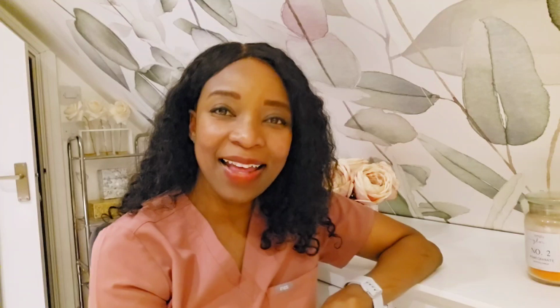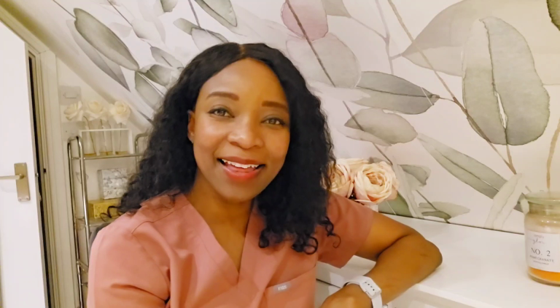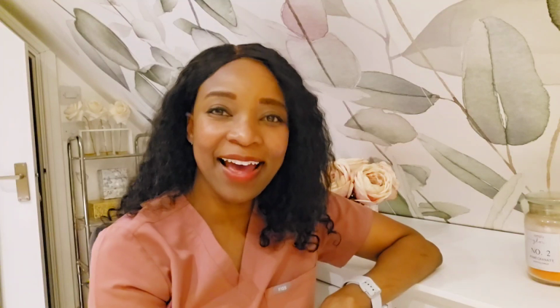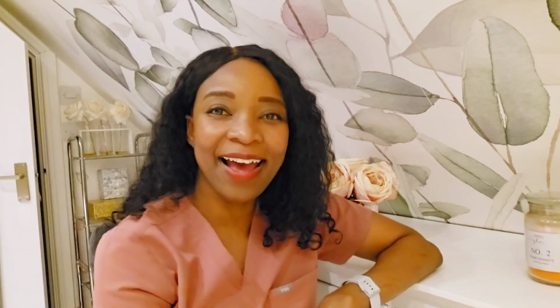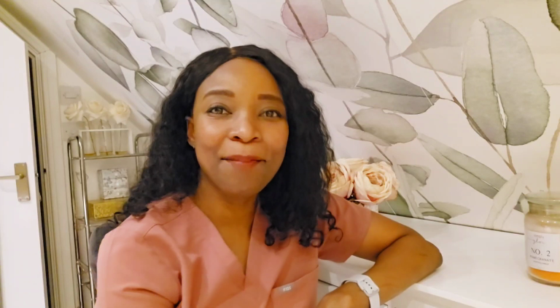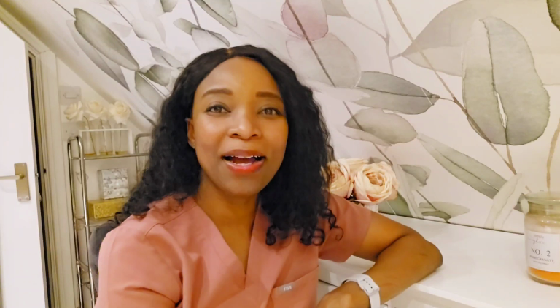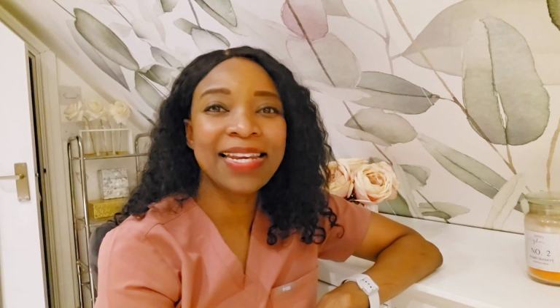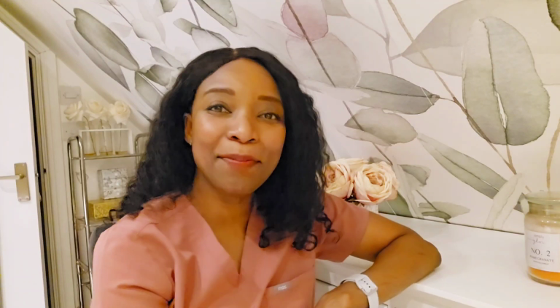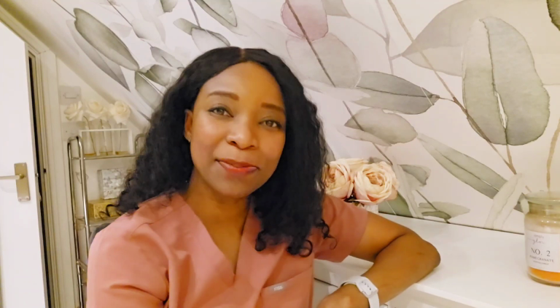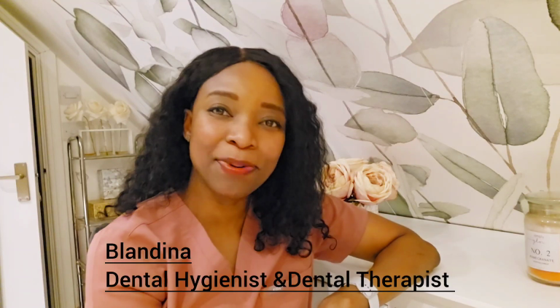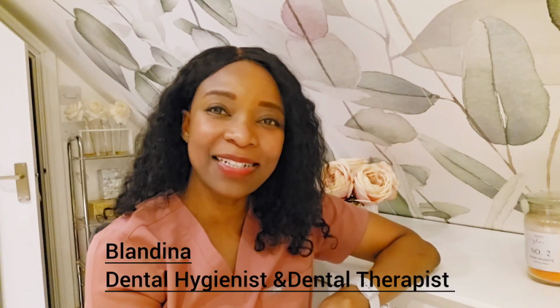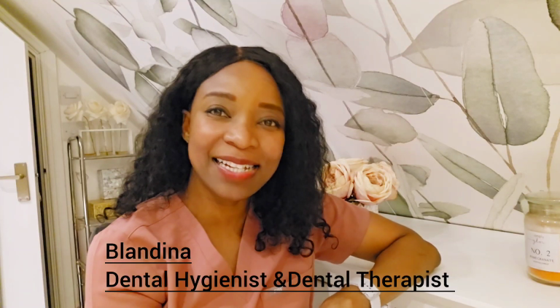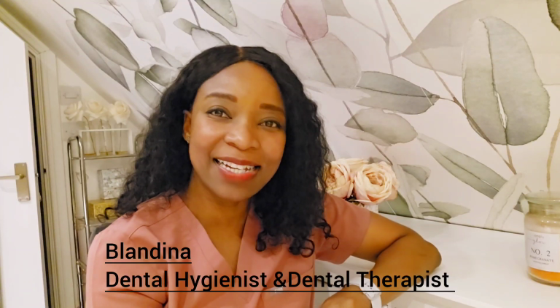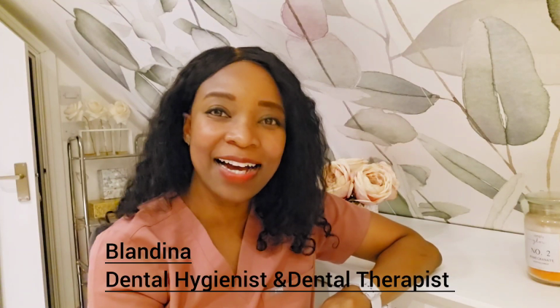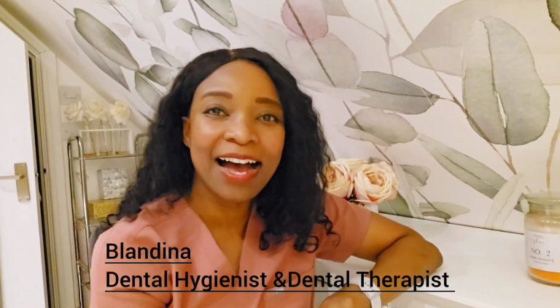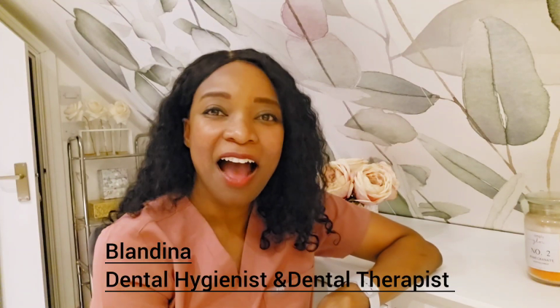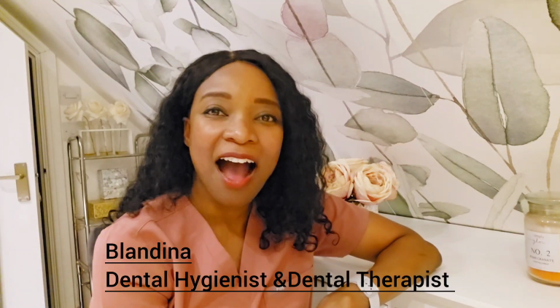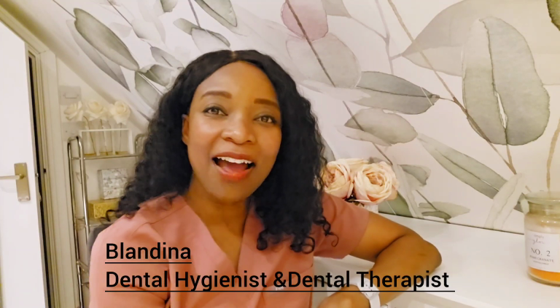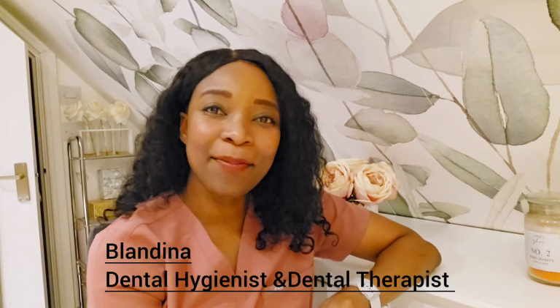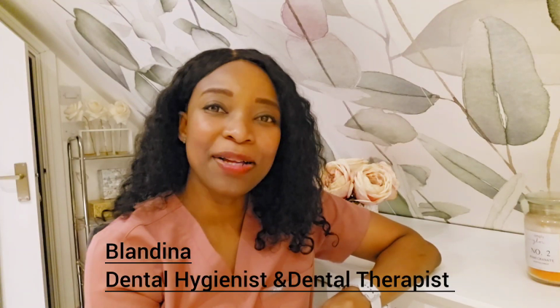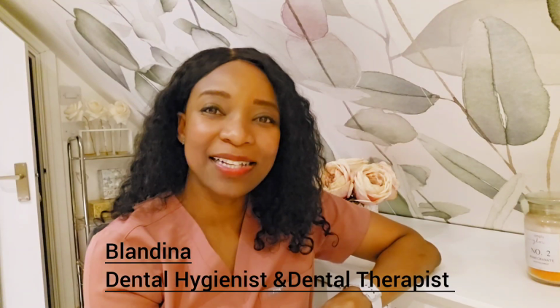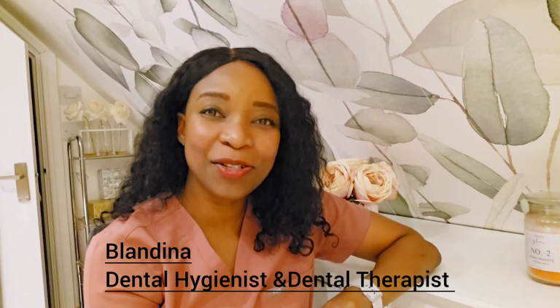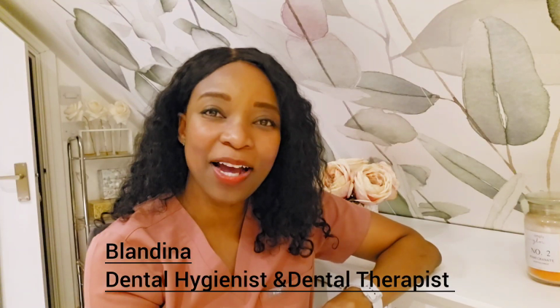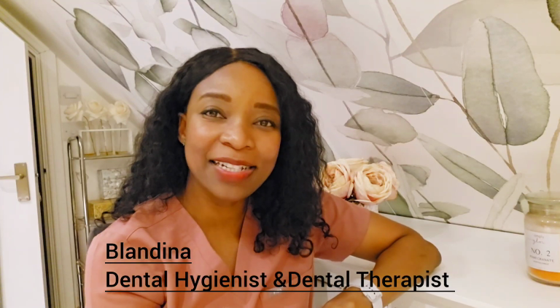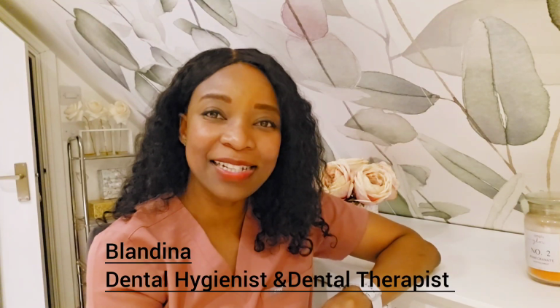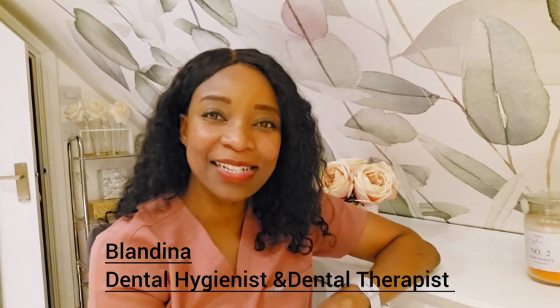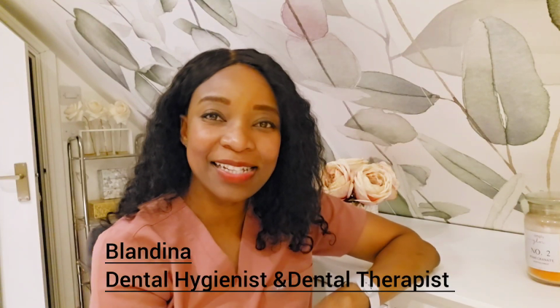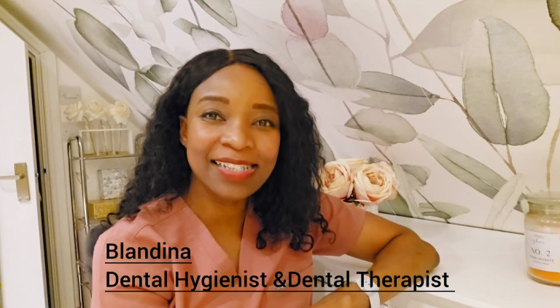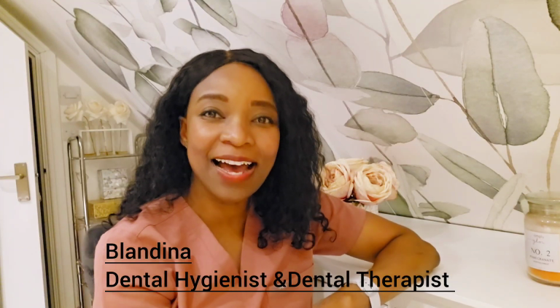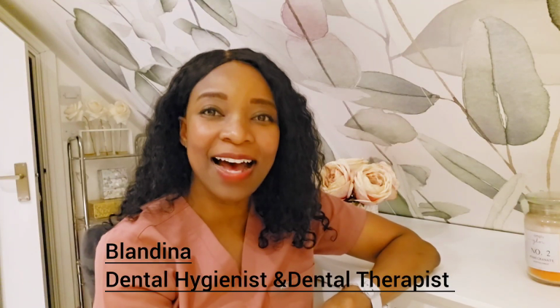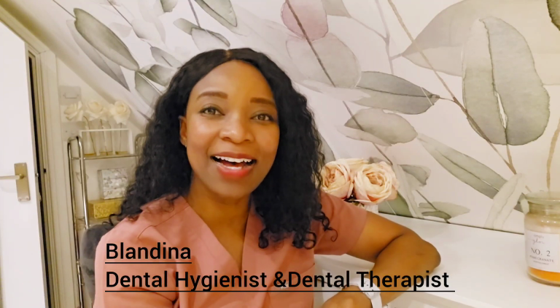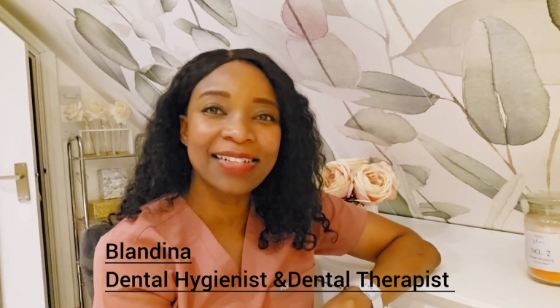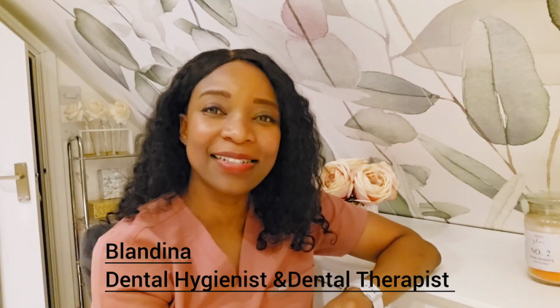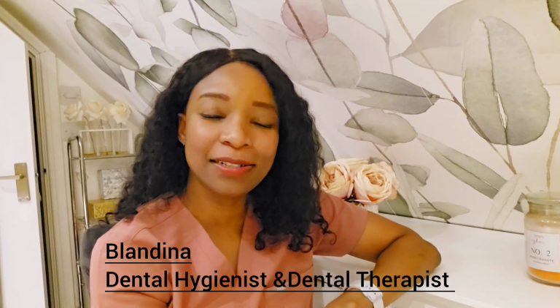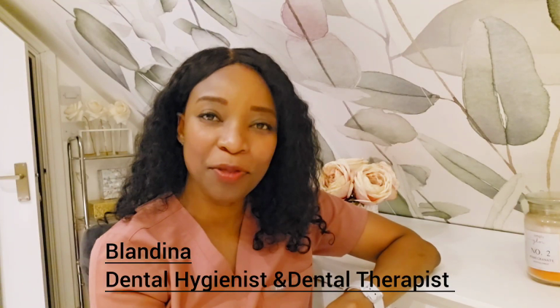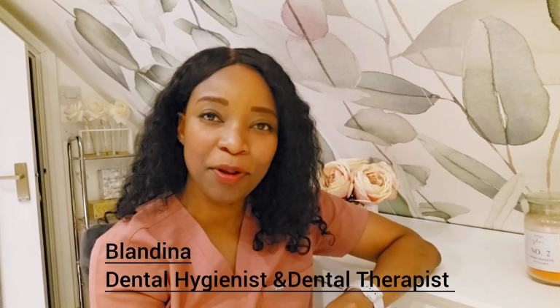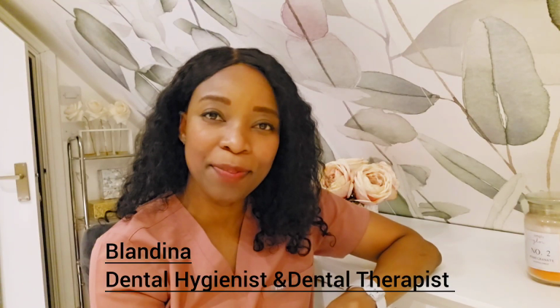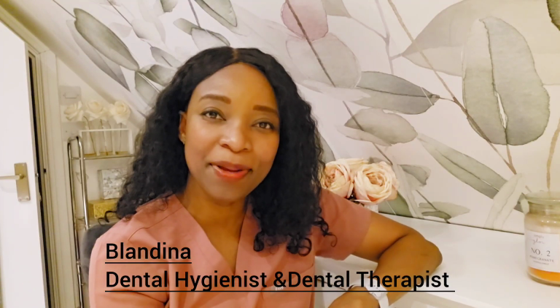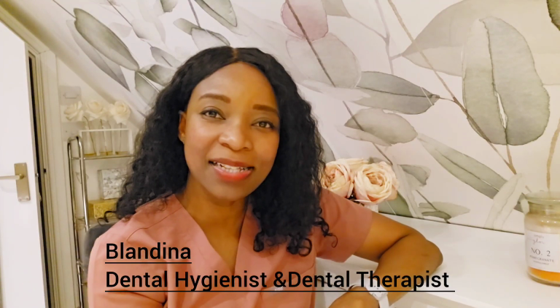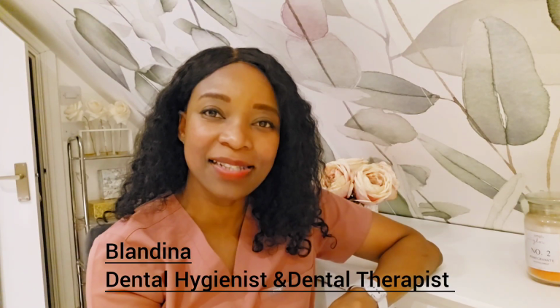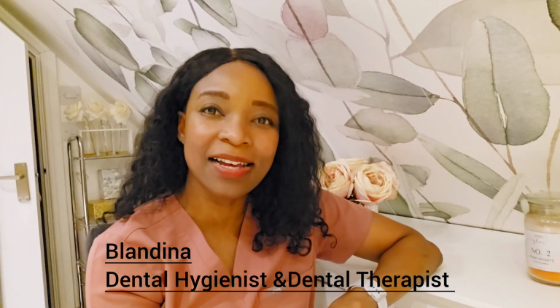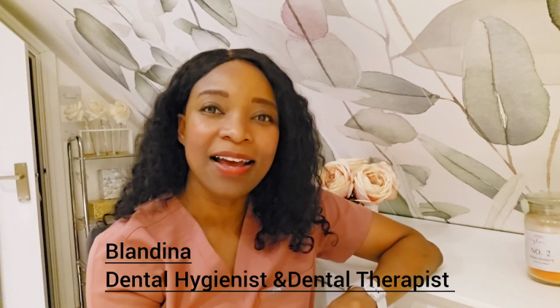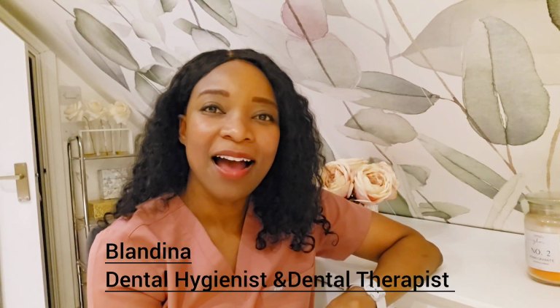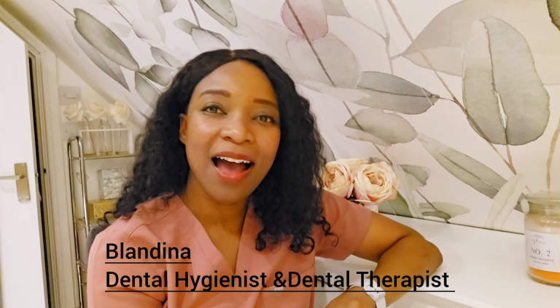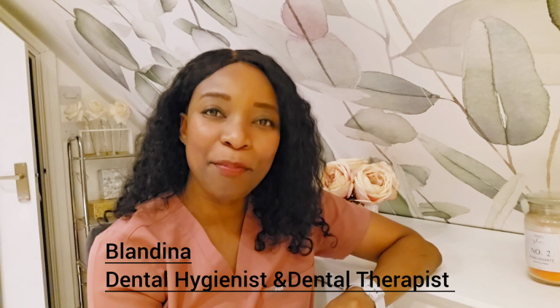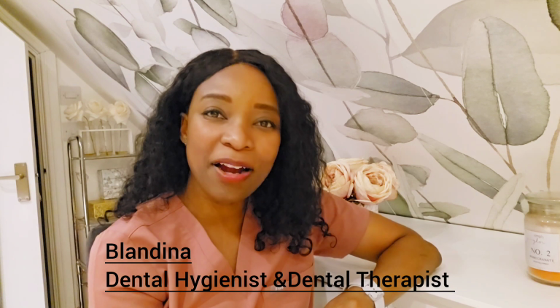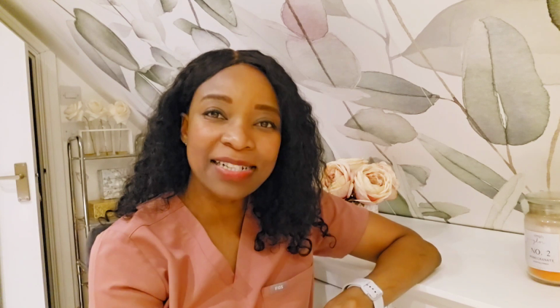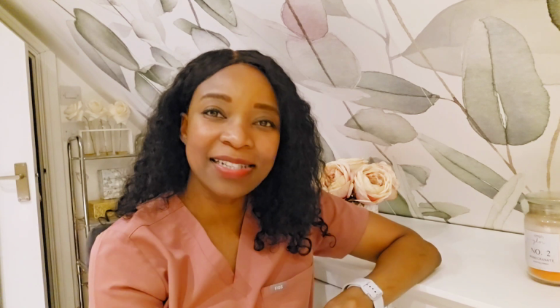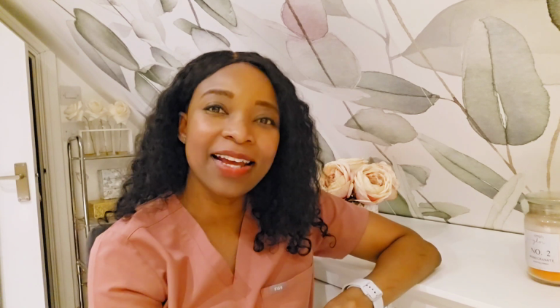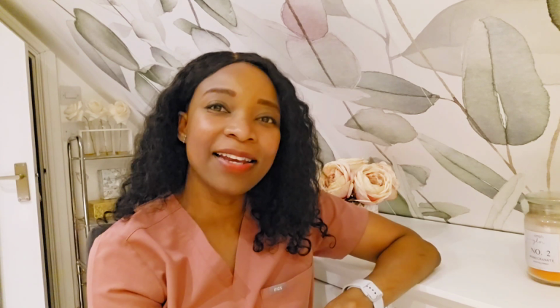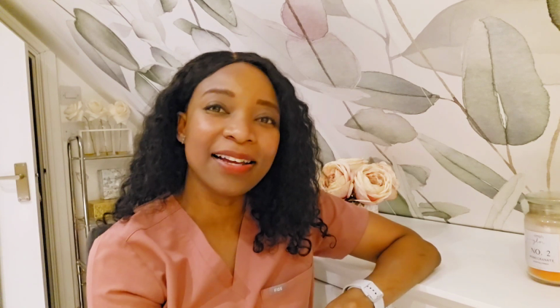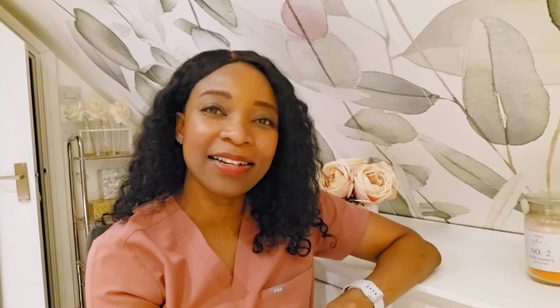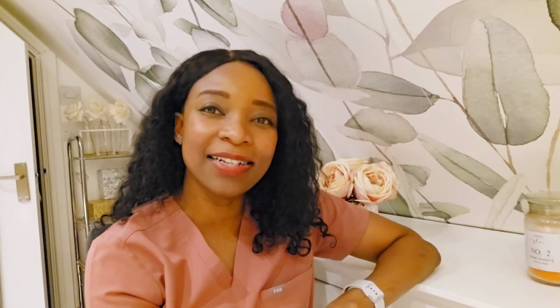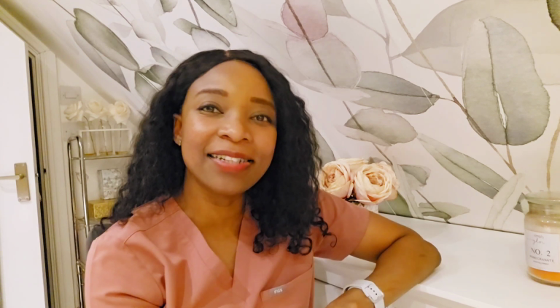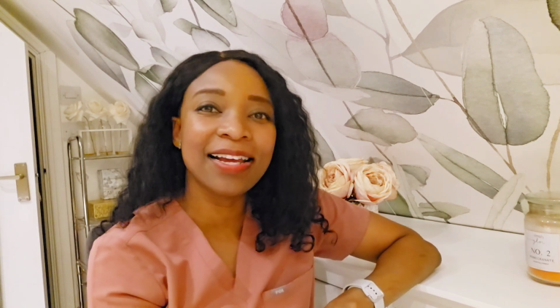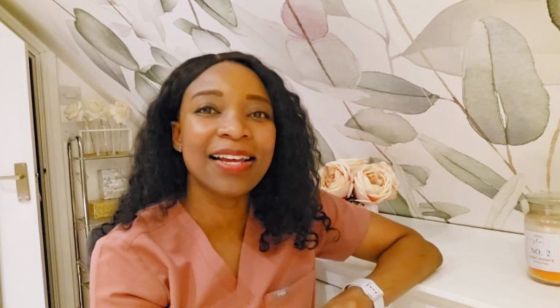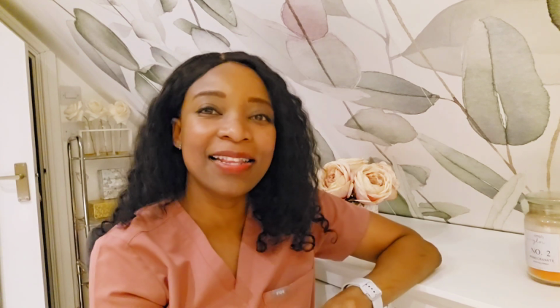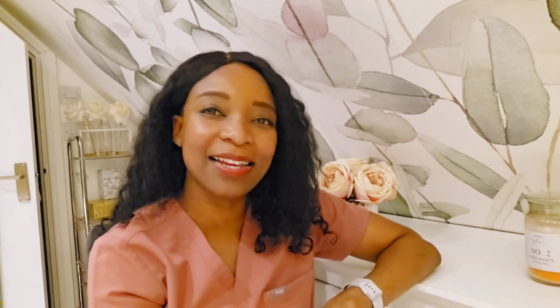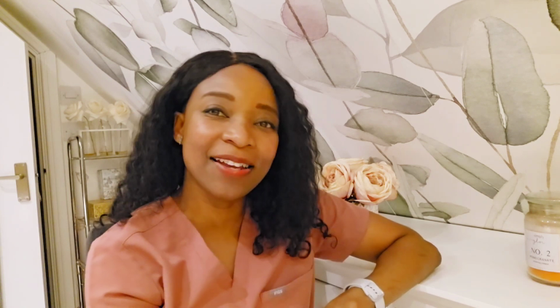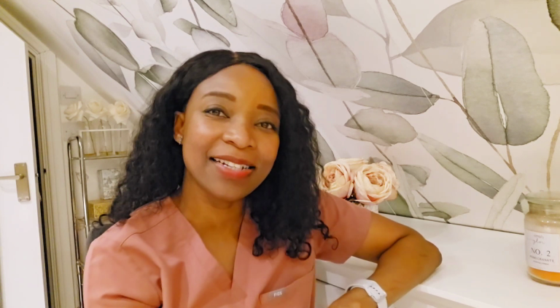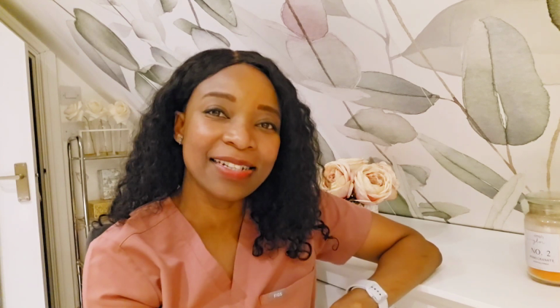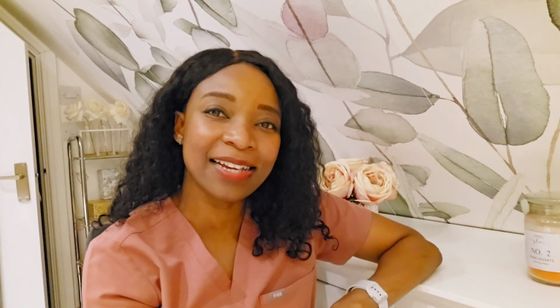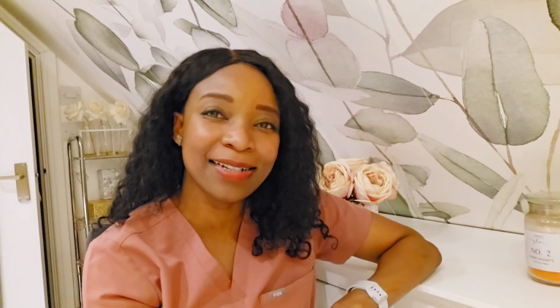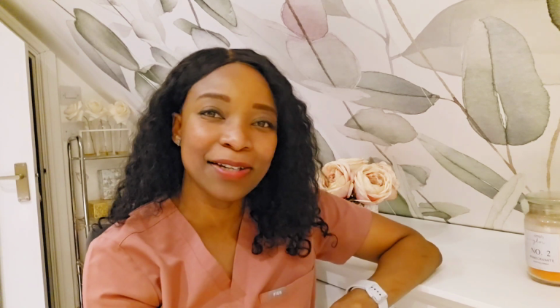Hi there, my name is Blandina. I am a dental hygienist and dental therapist. I practice here in England in the United Kingdom.